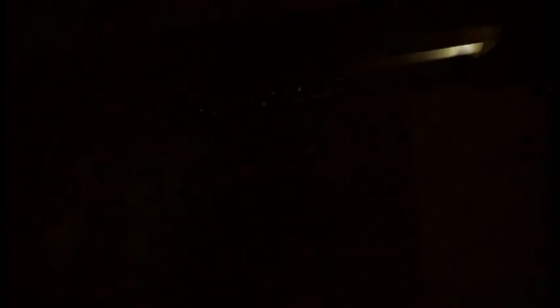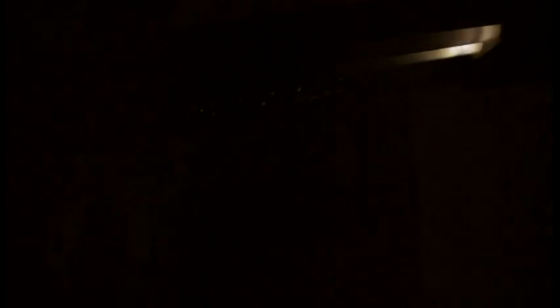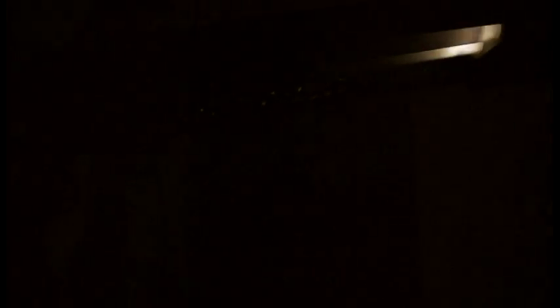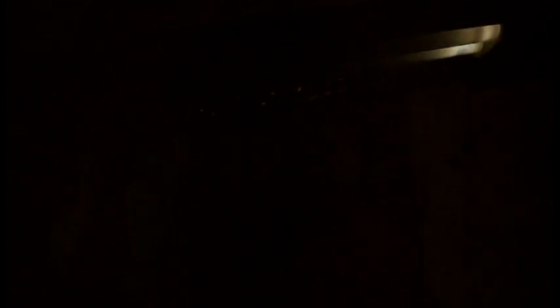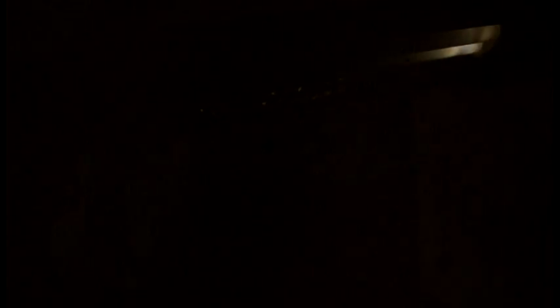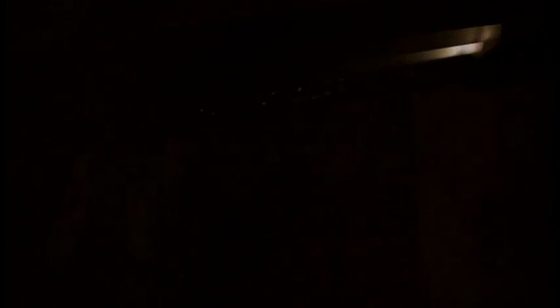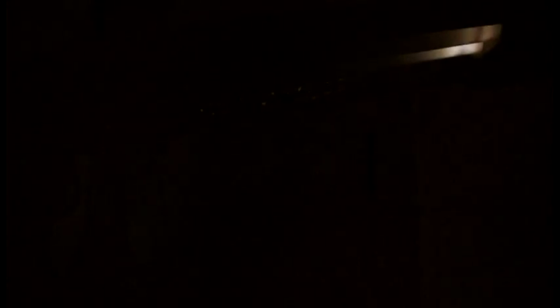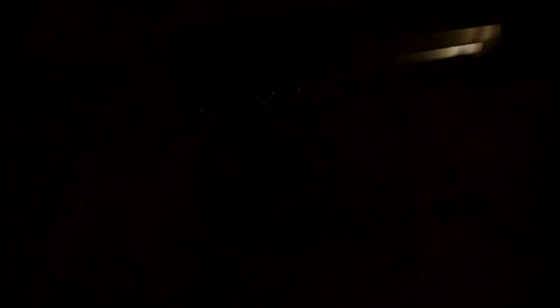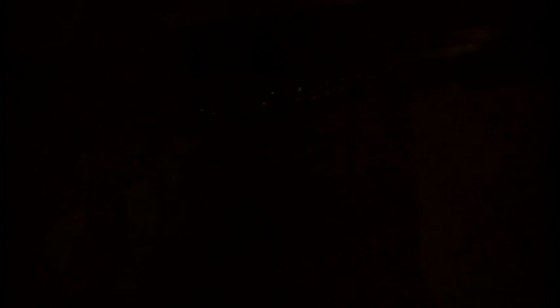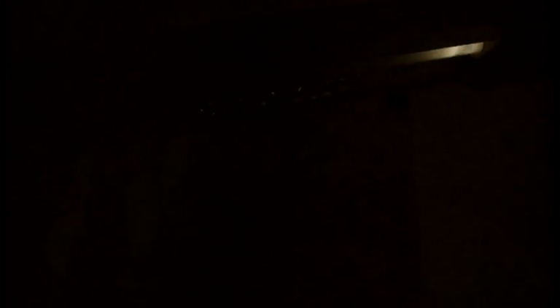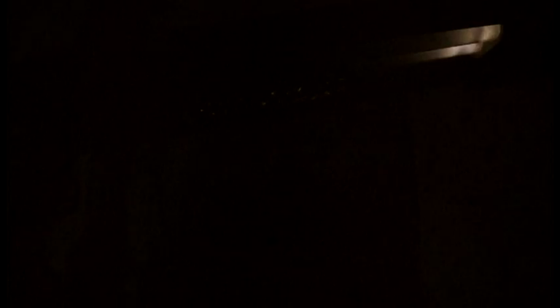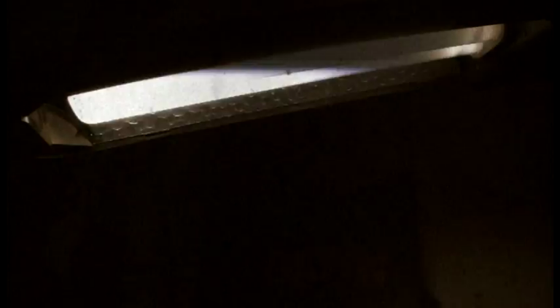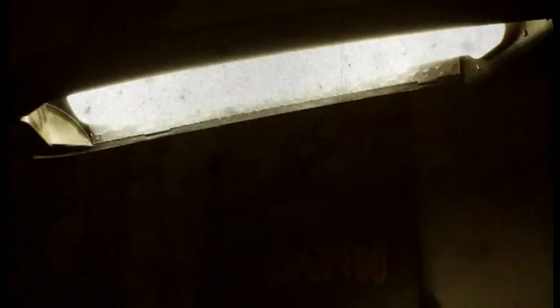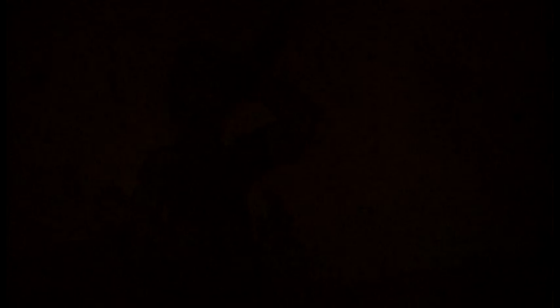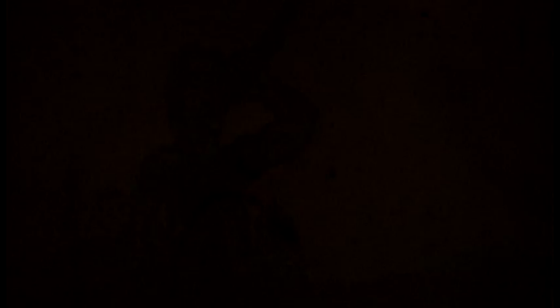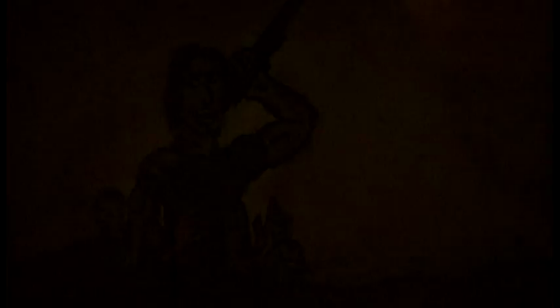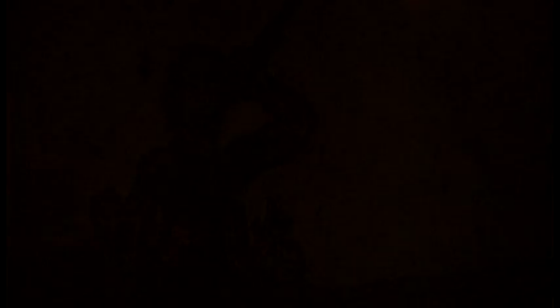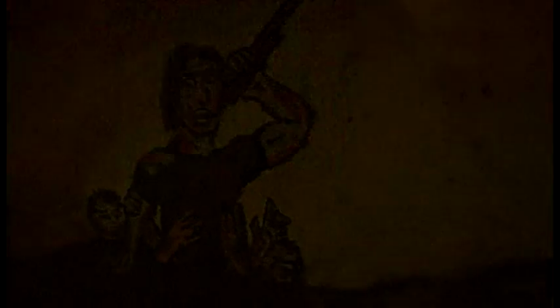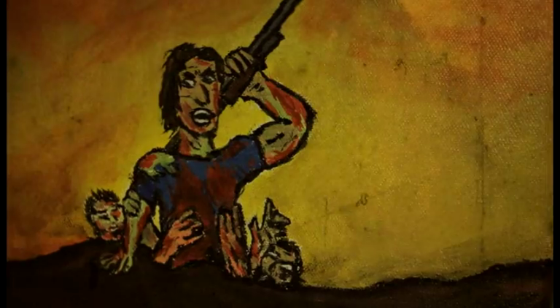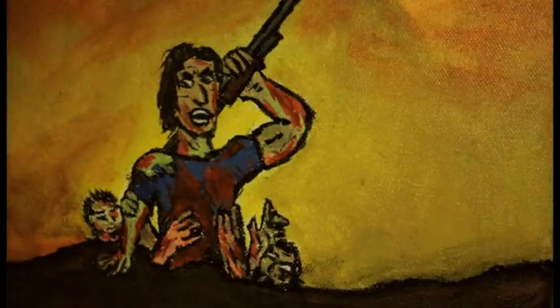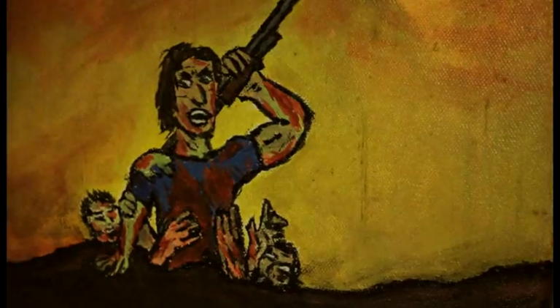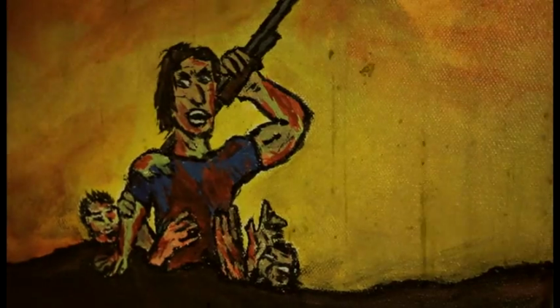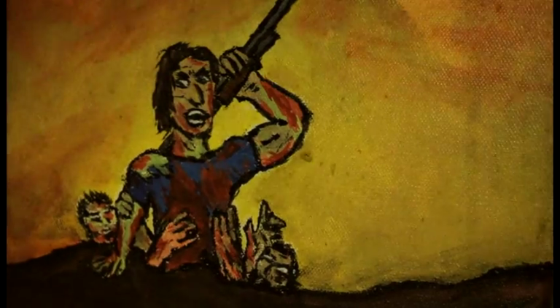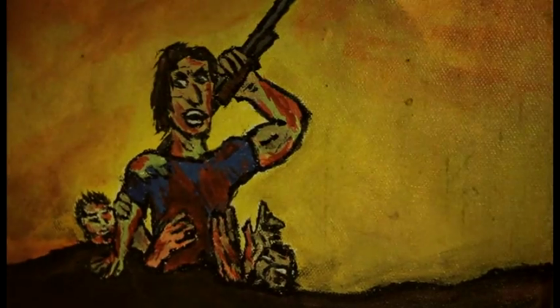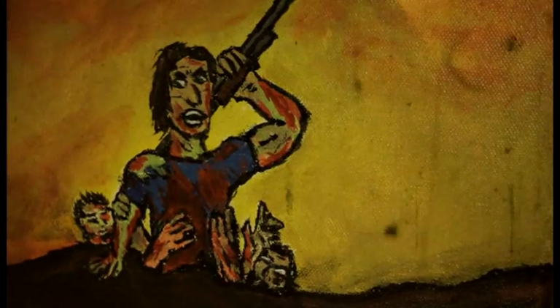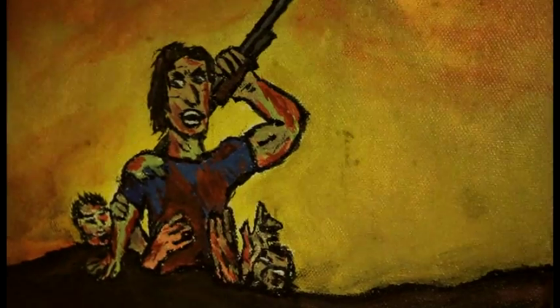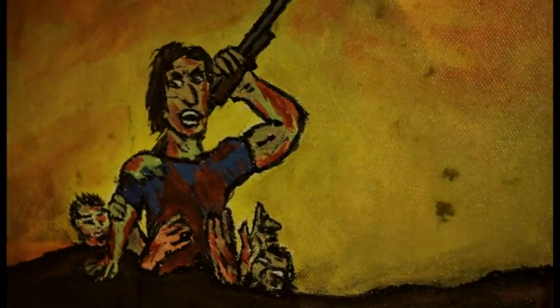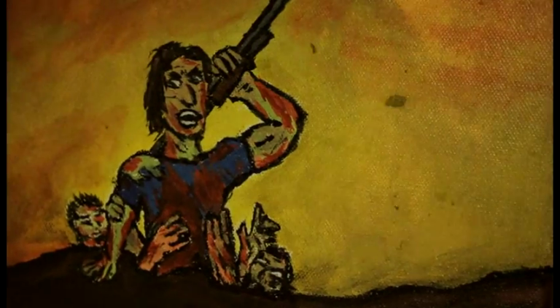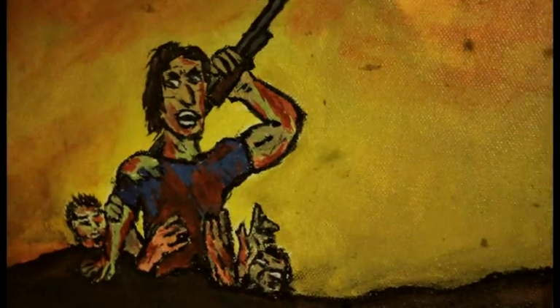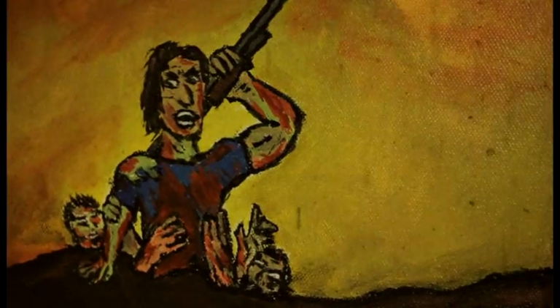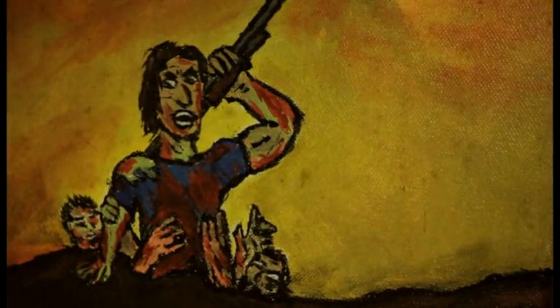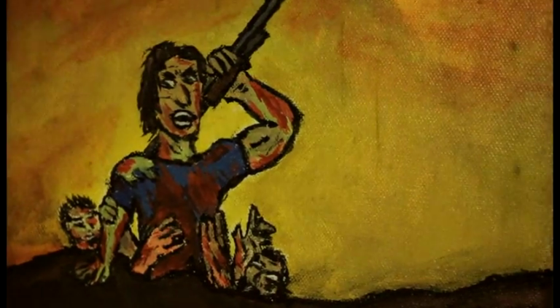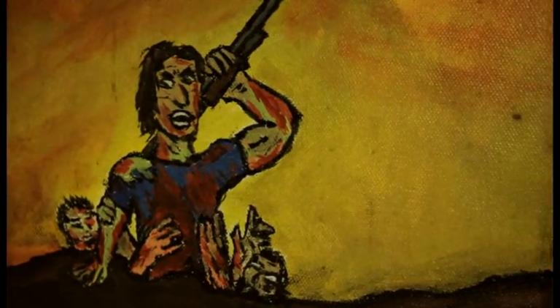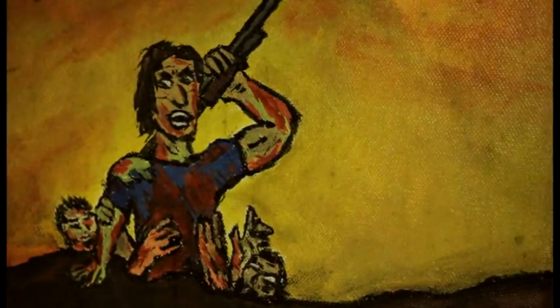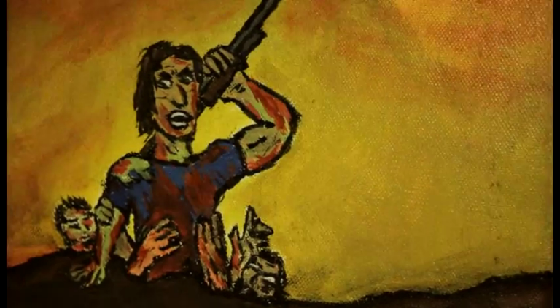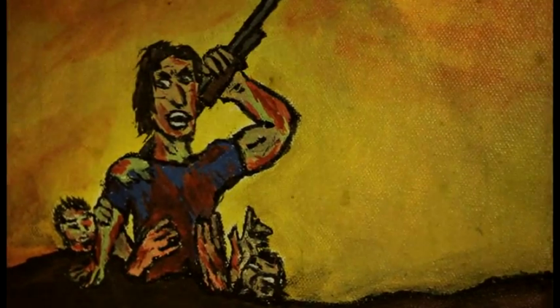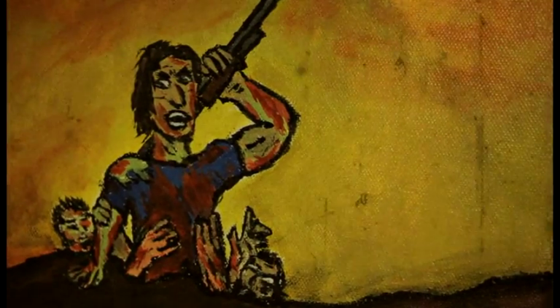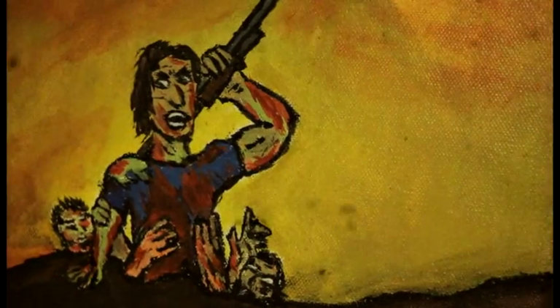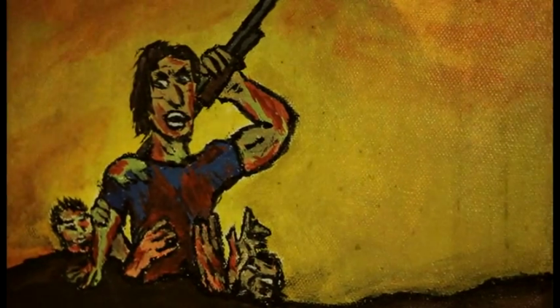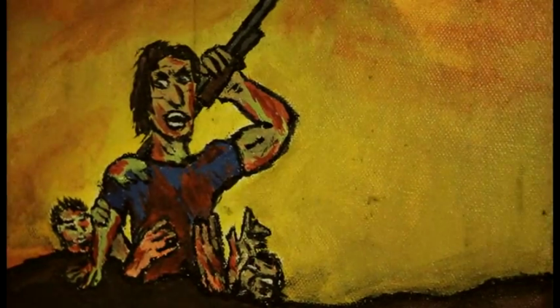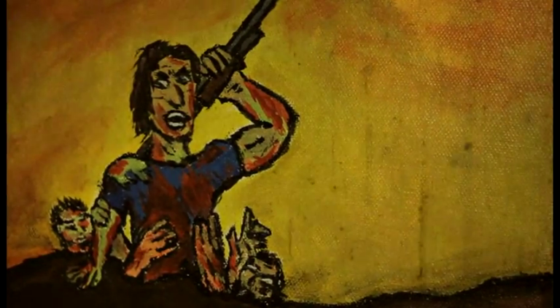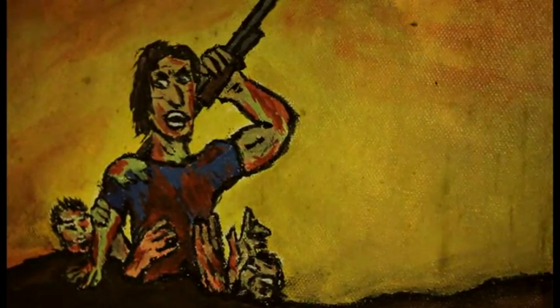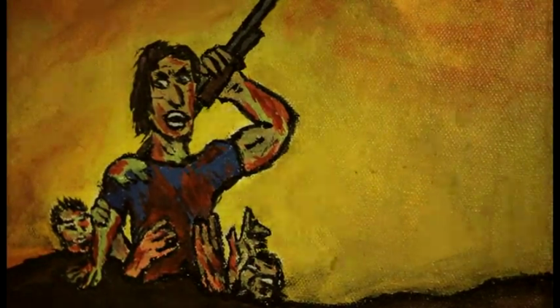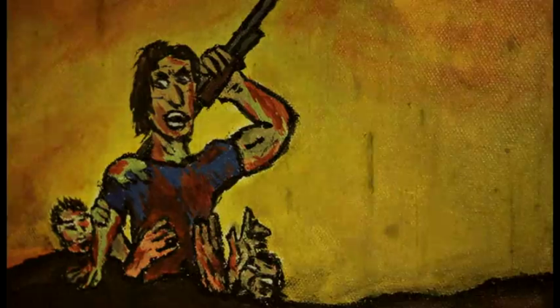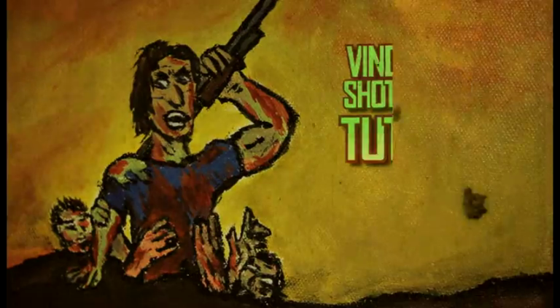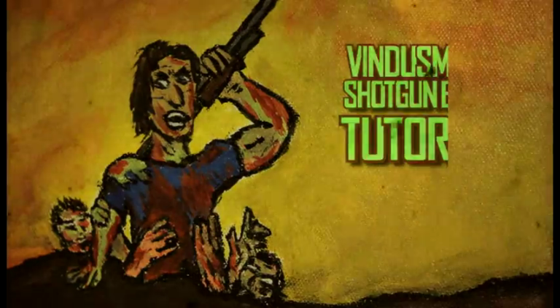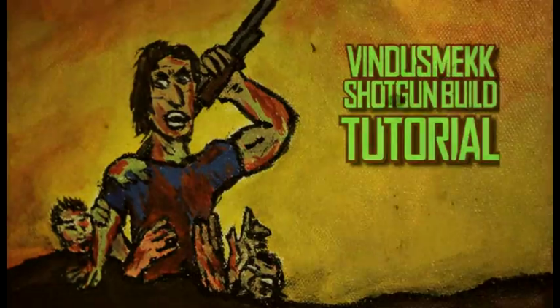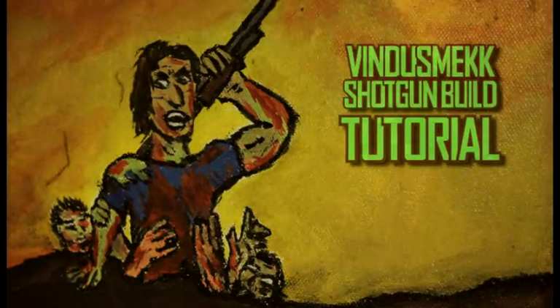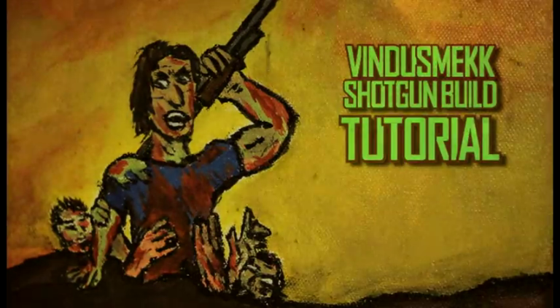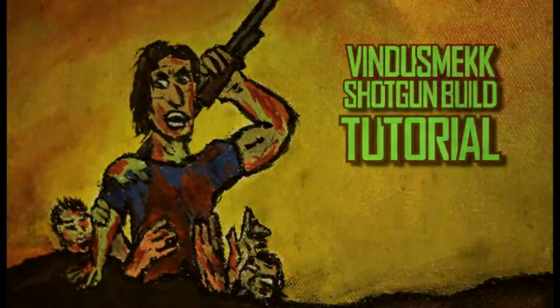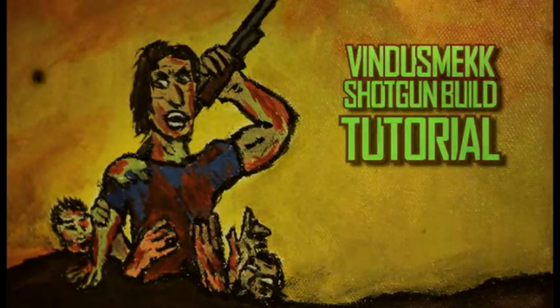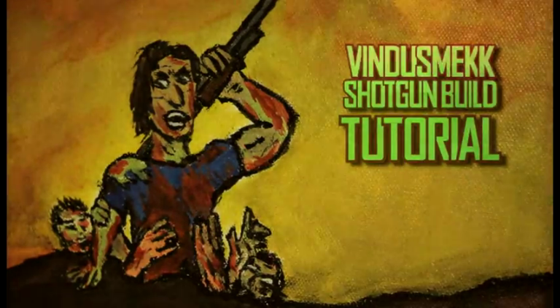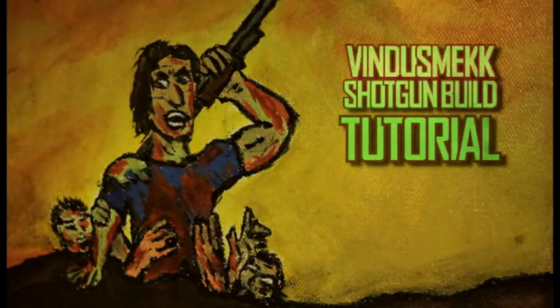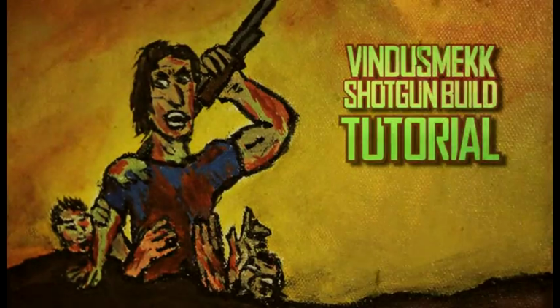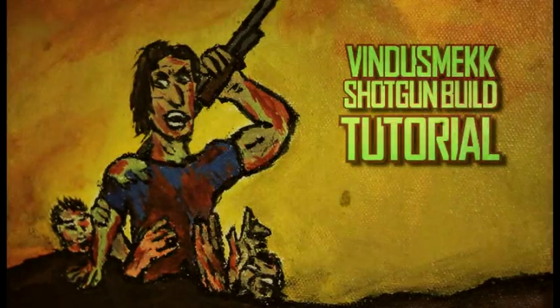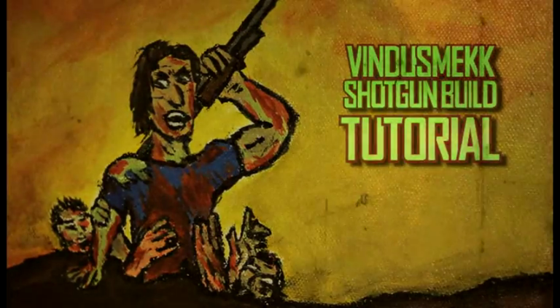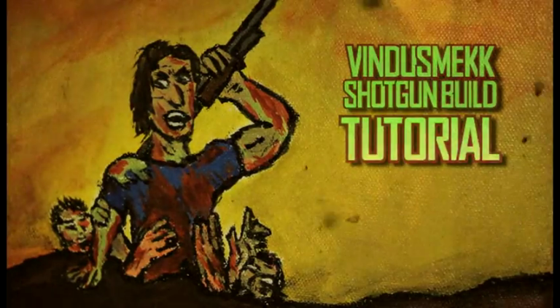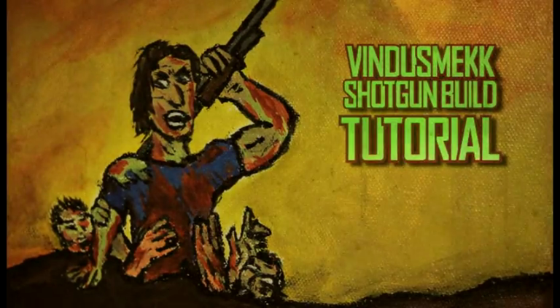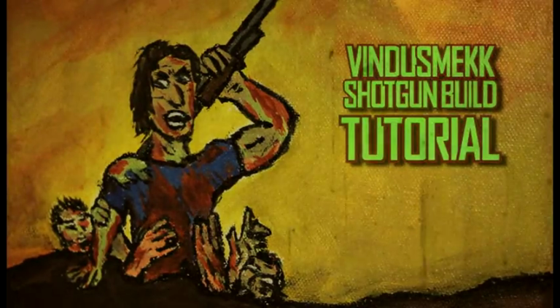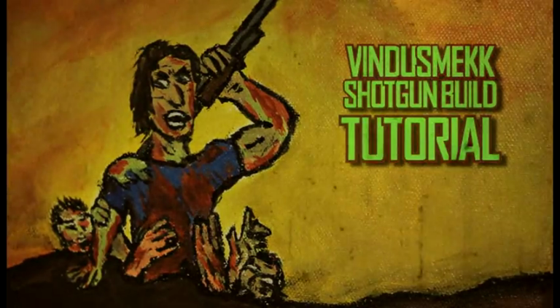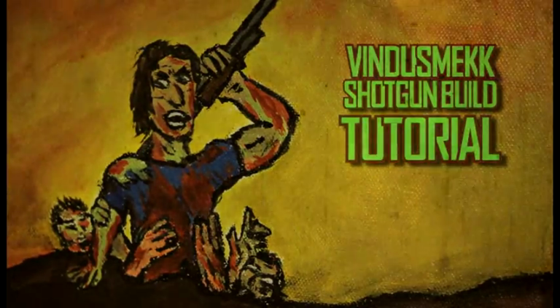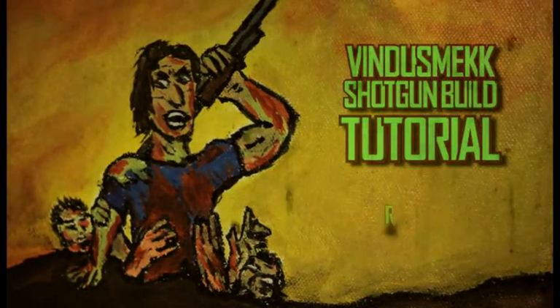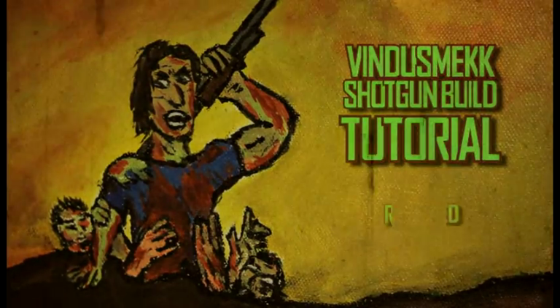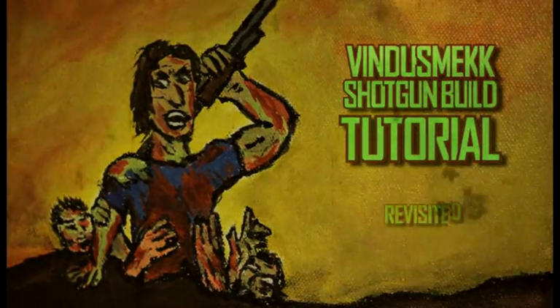Hello boys and girls. It's been a long time, but now welcome to the biggest big shotgun build tutorial.